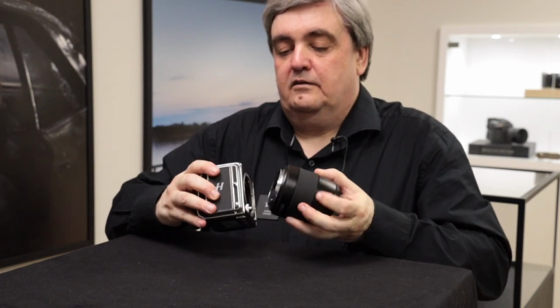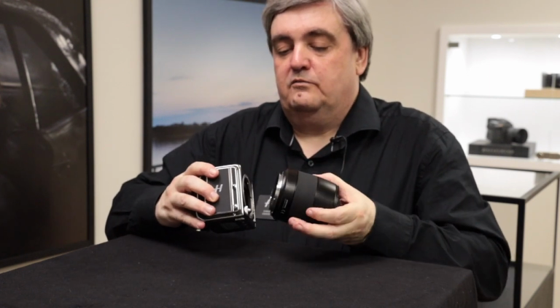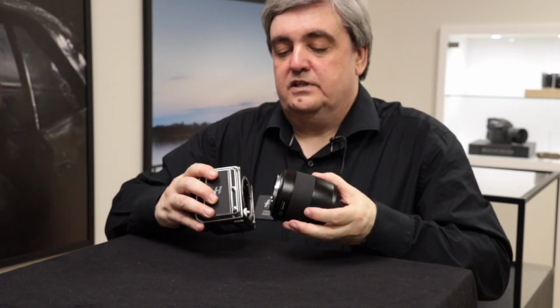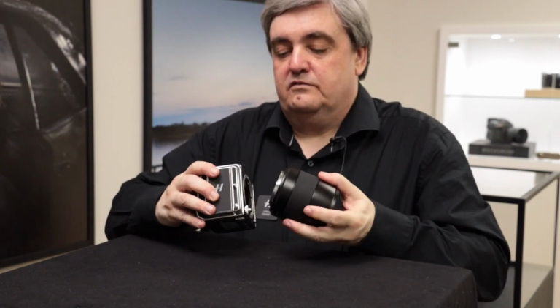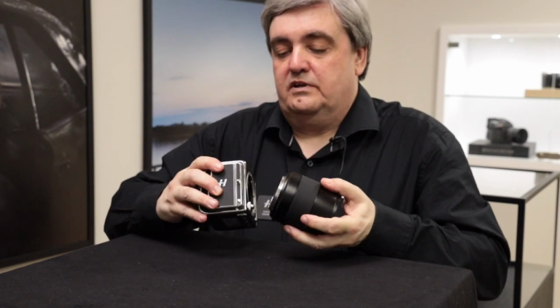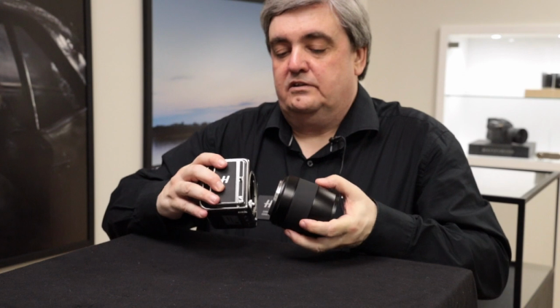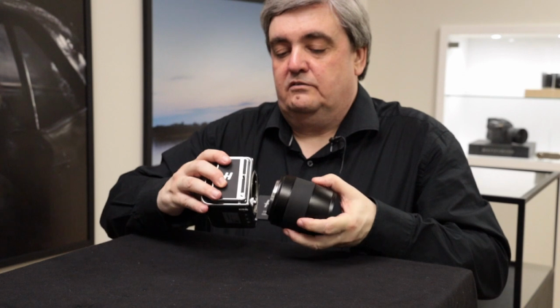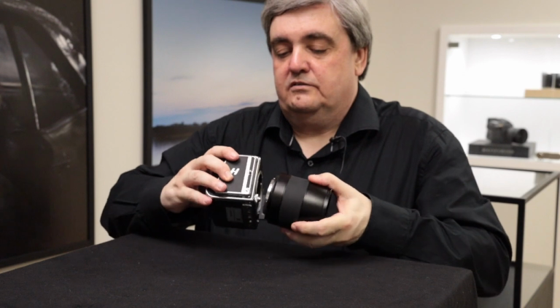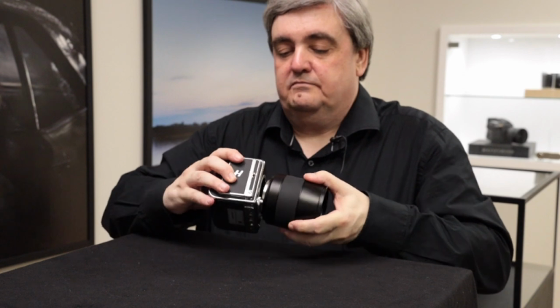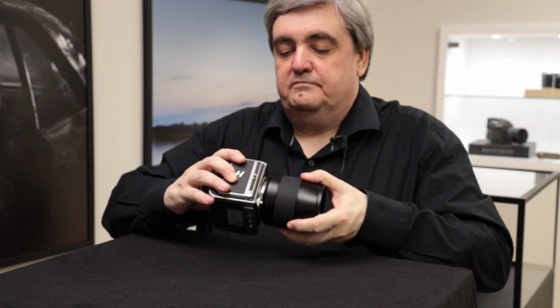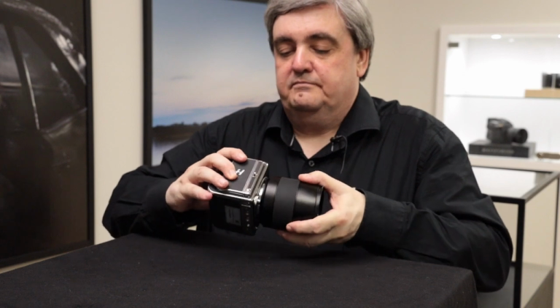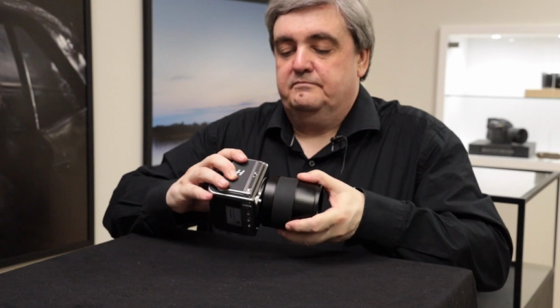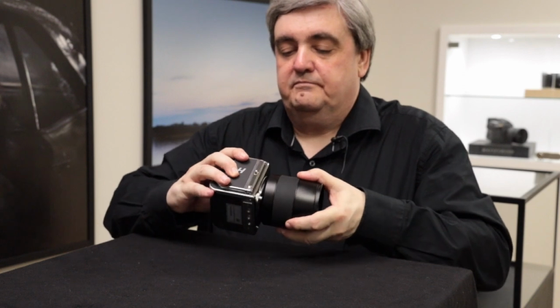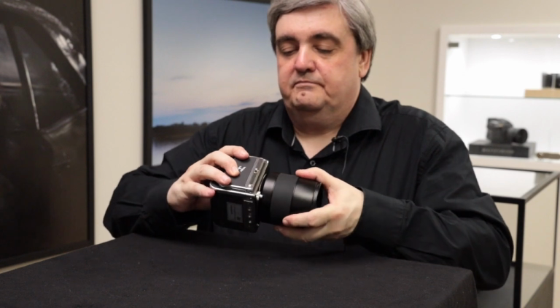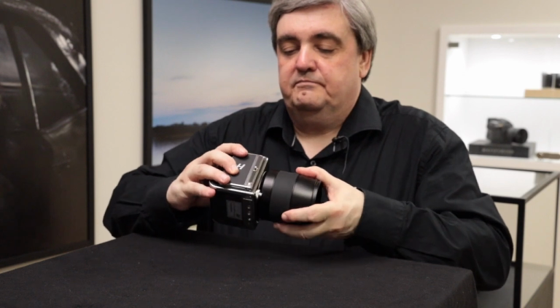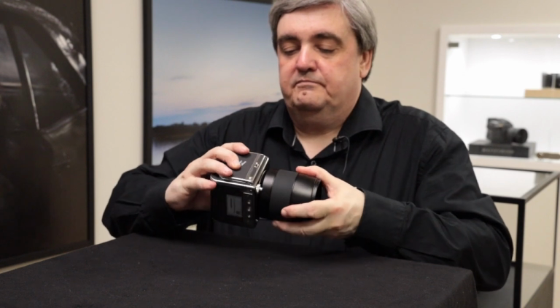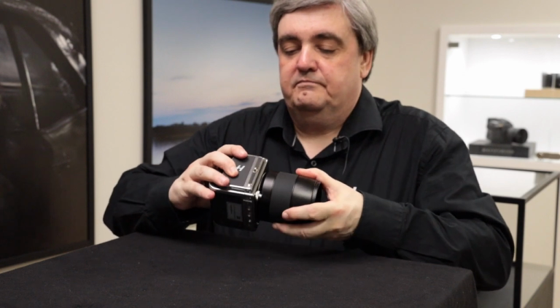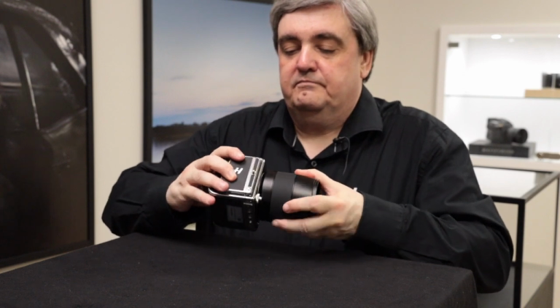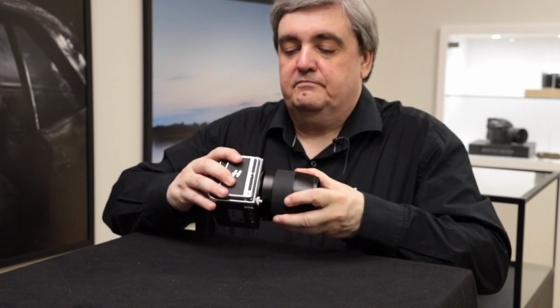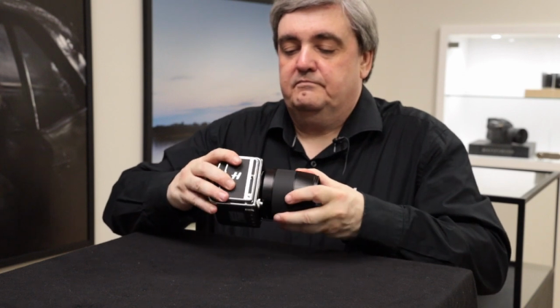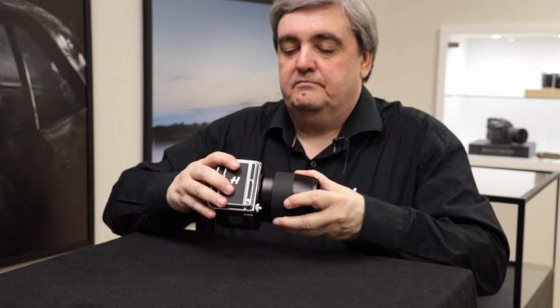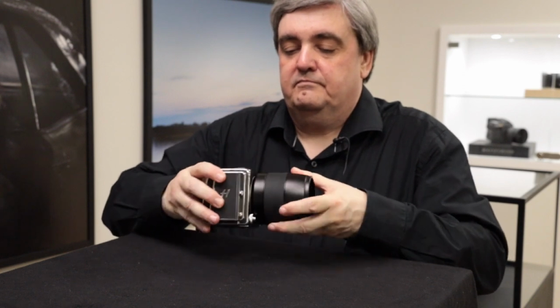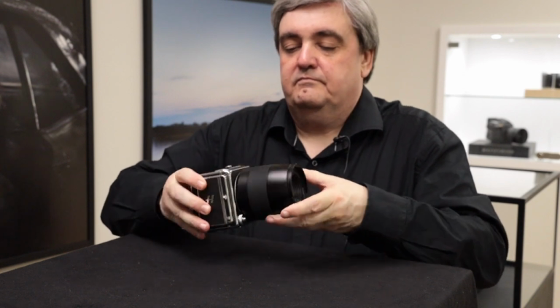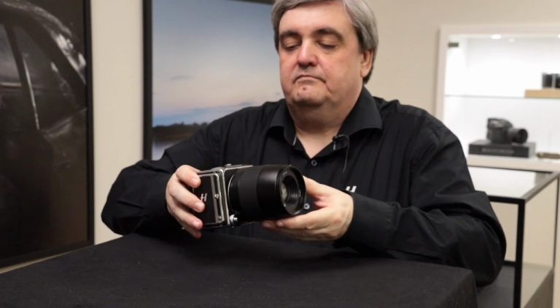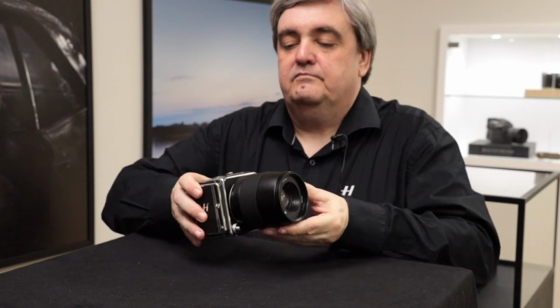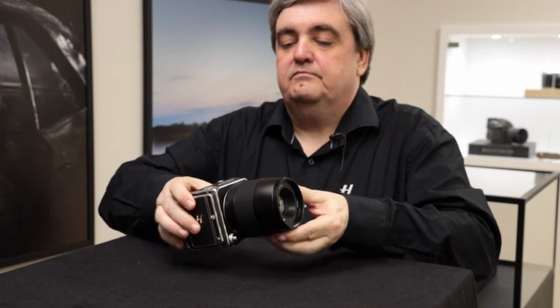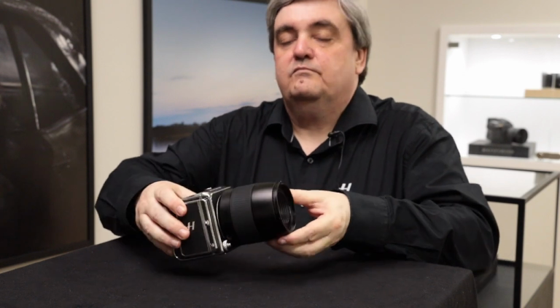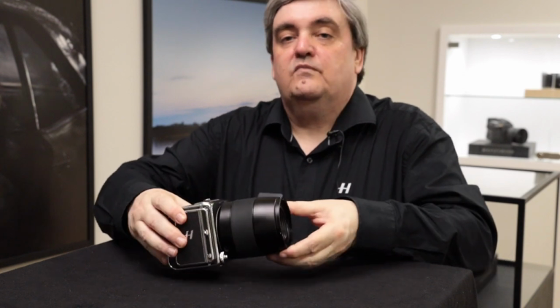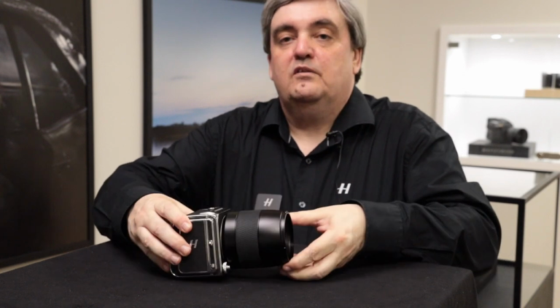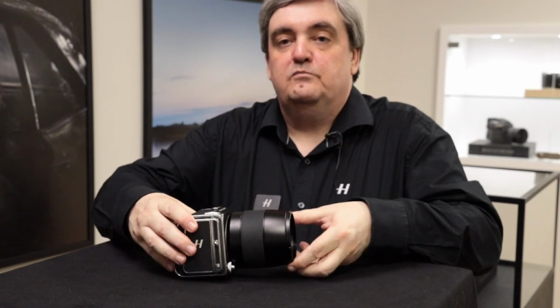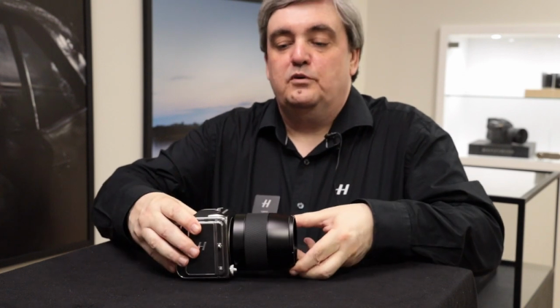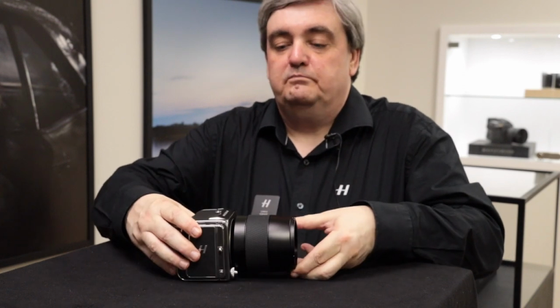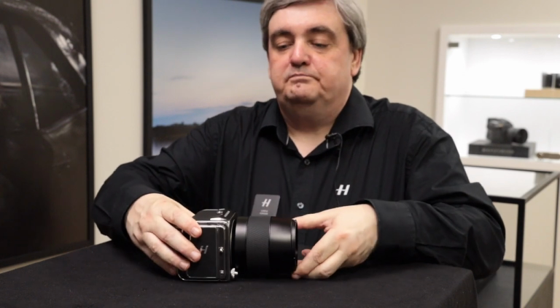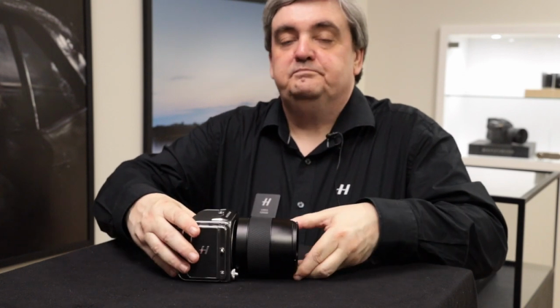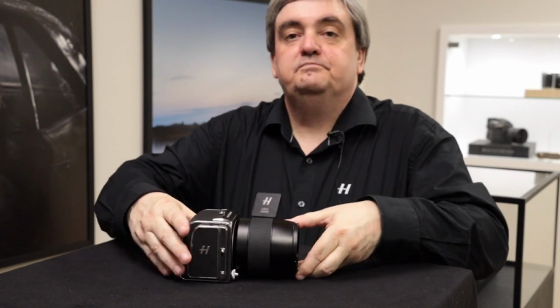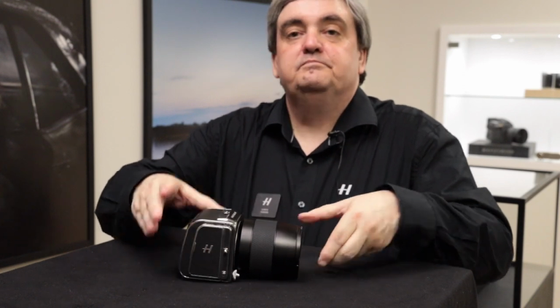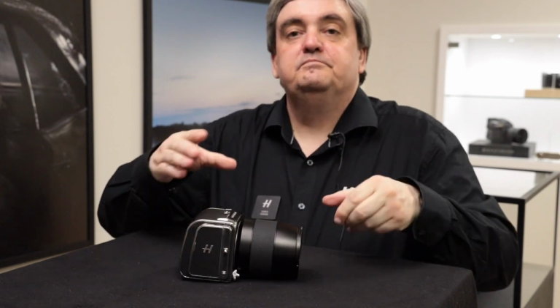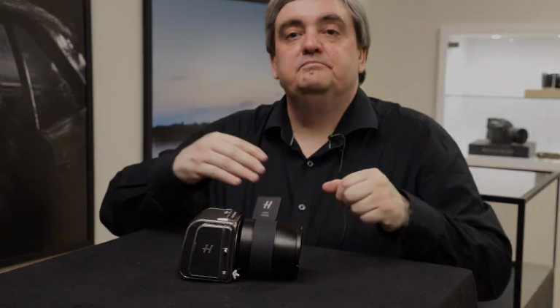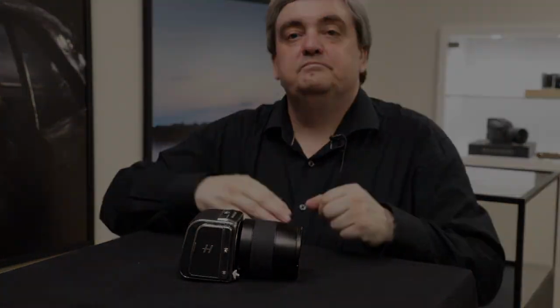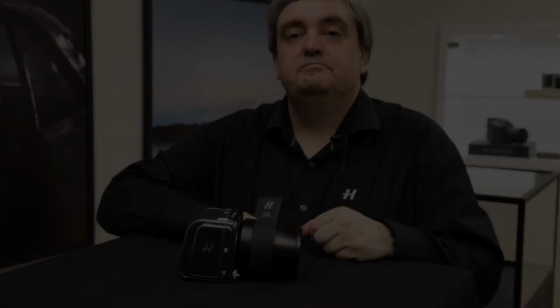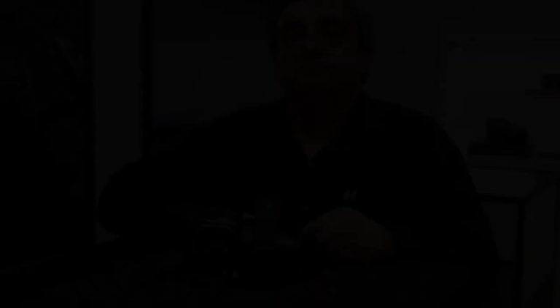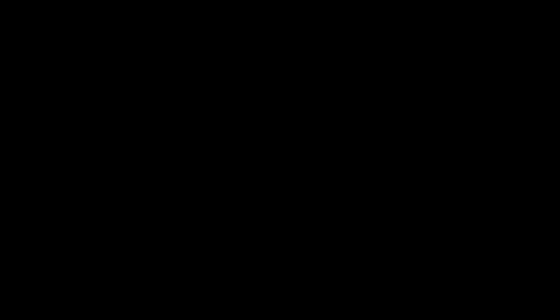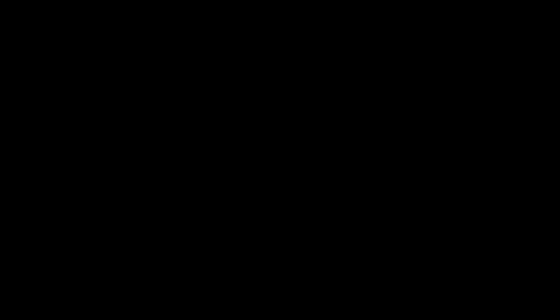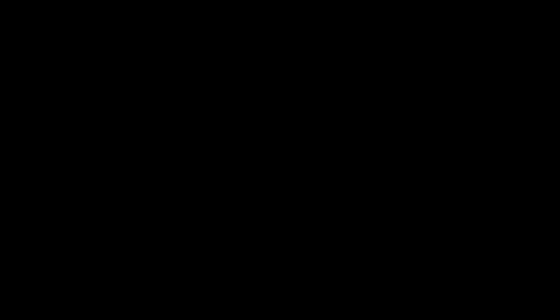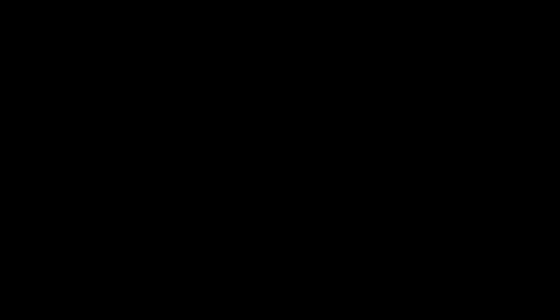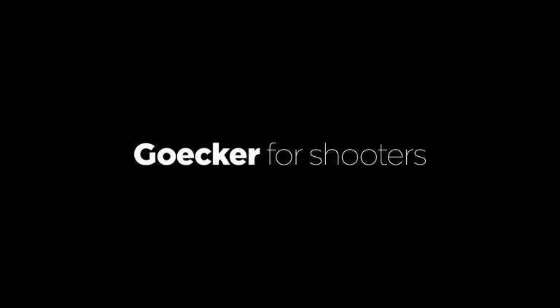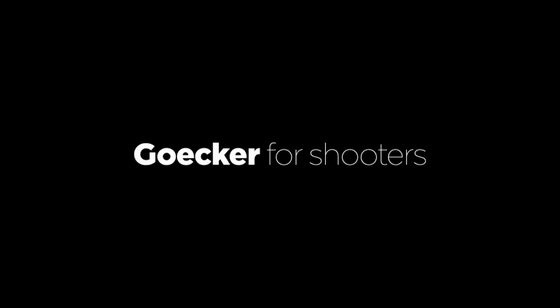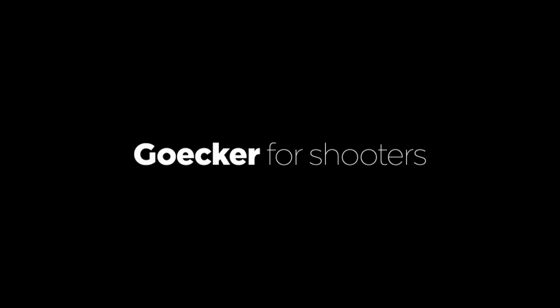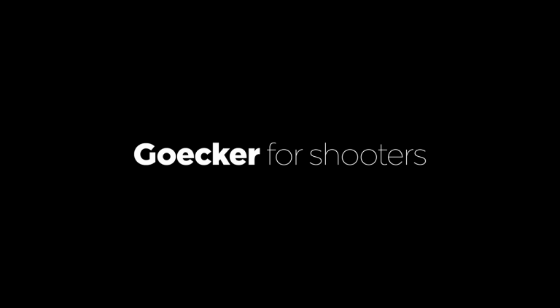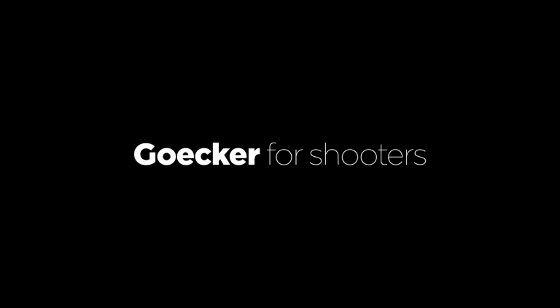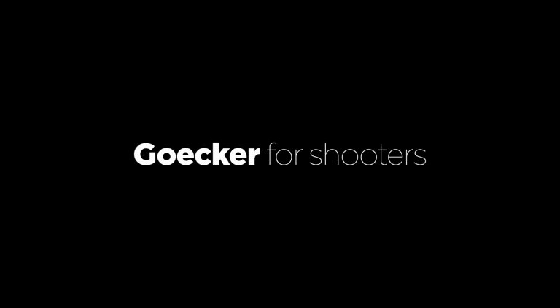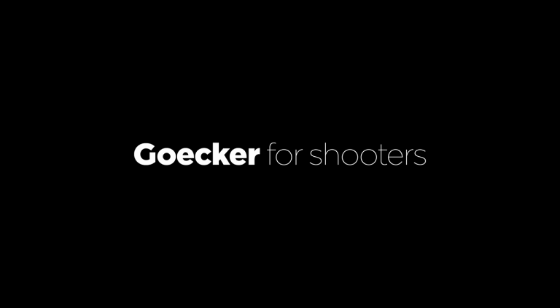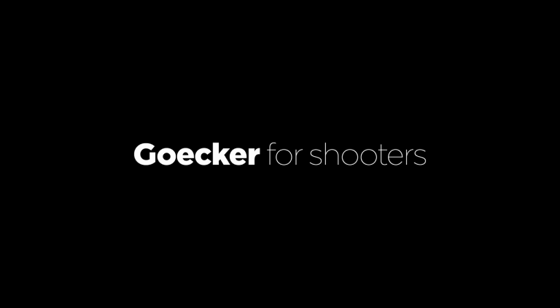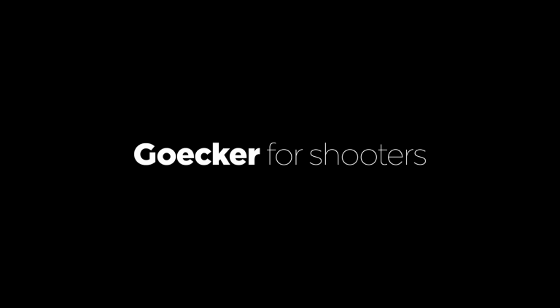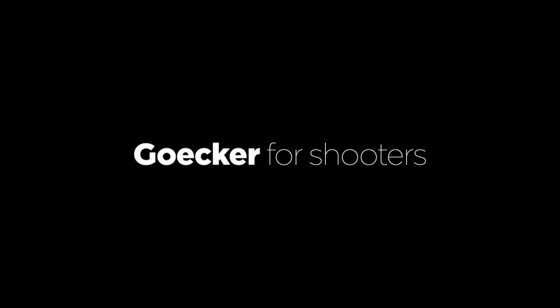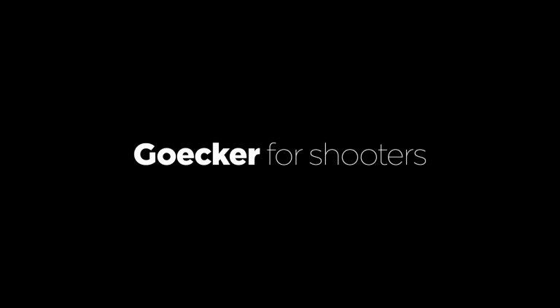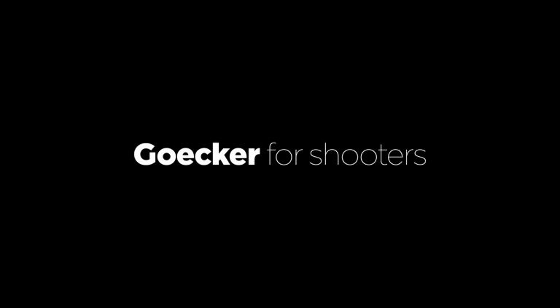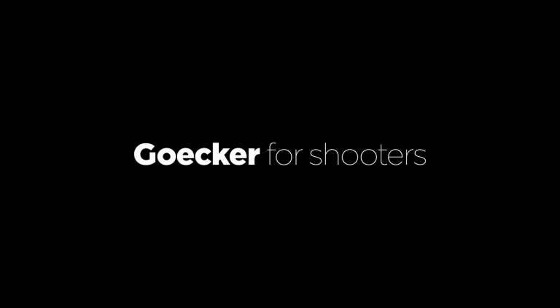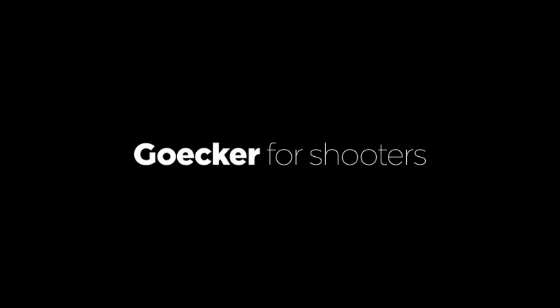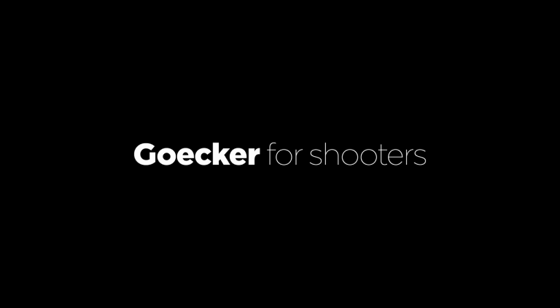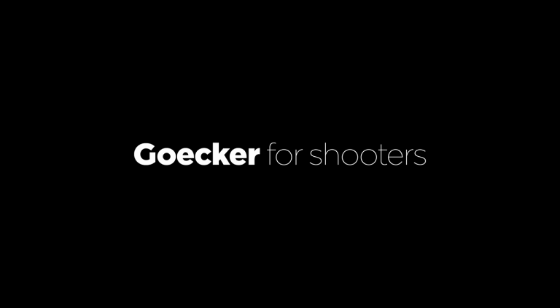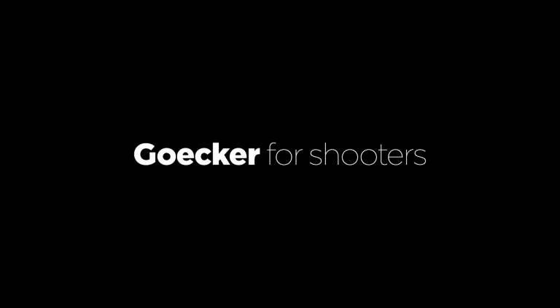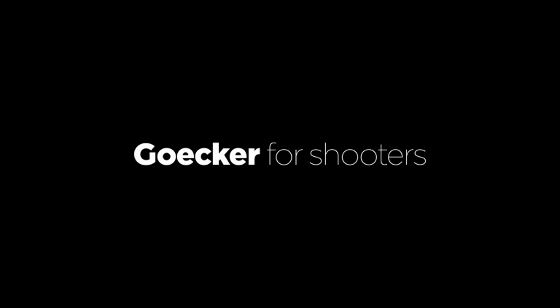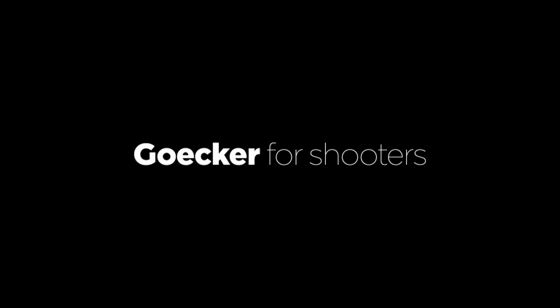And here we go — demonstrating the back attaching directly to the V system camera body.